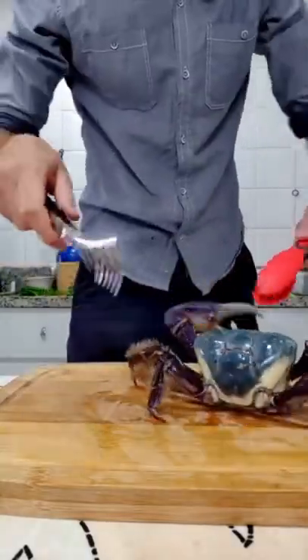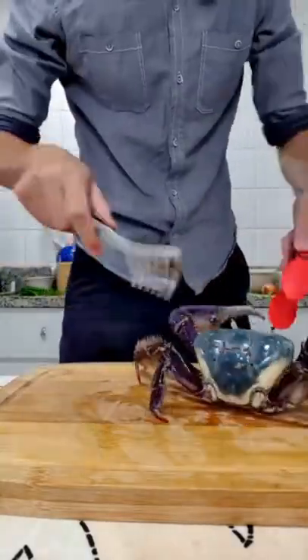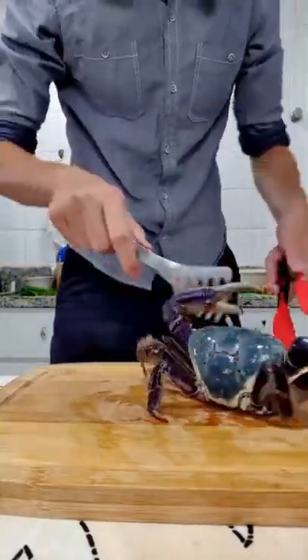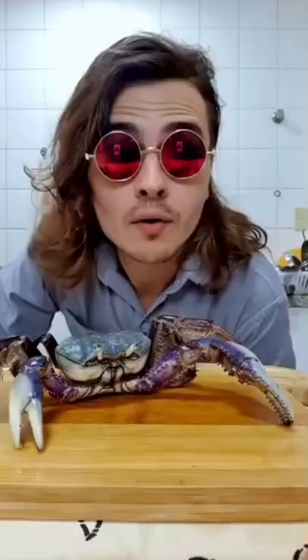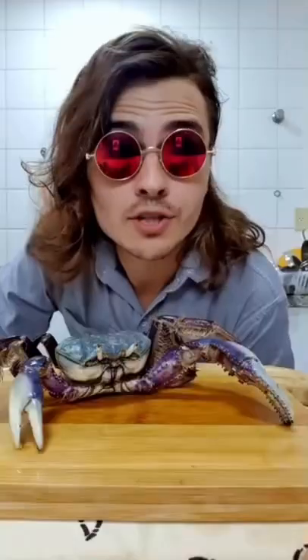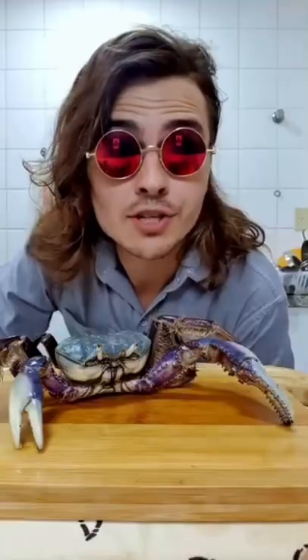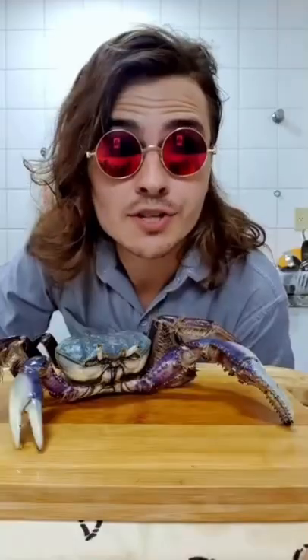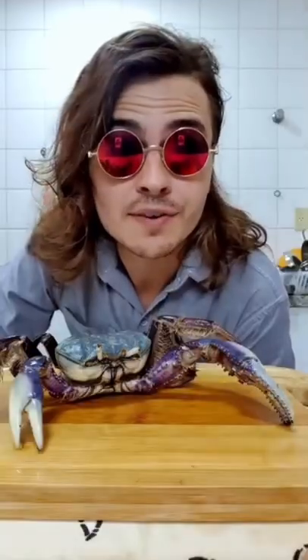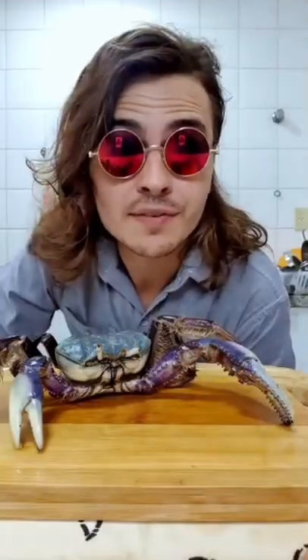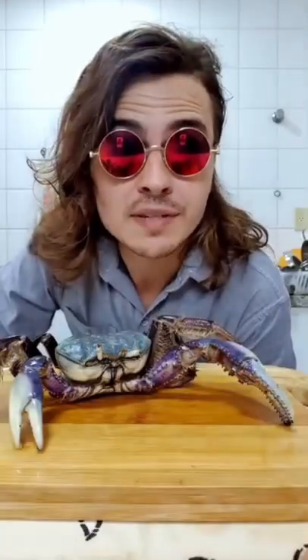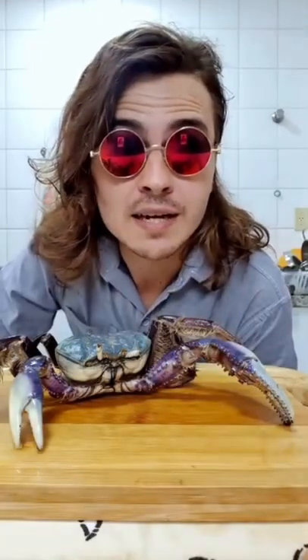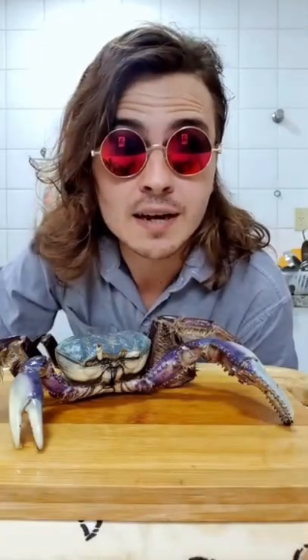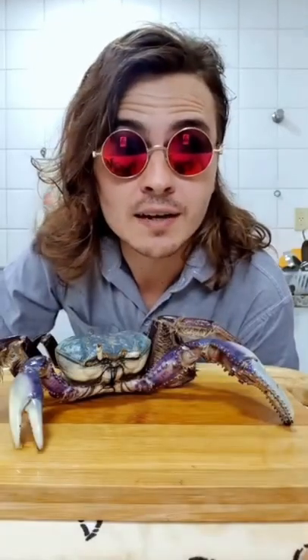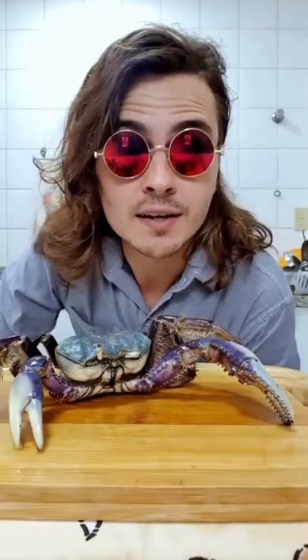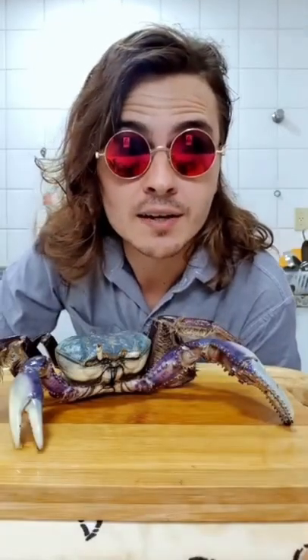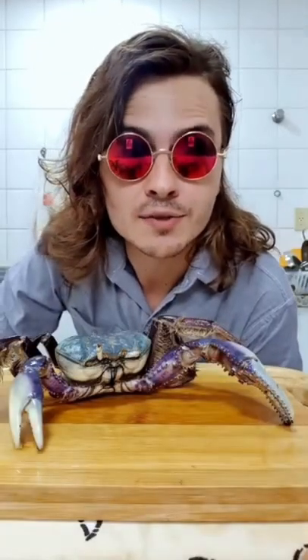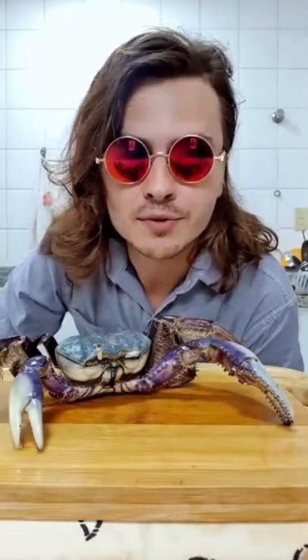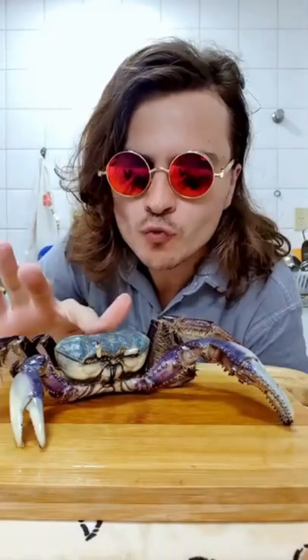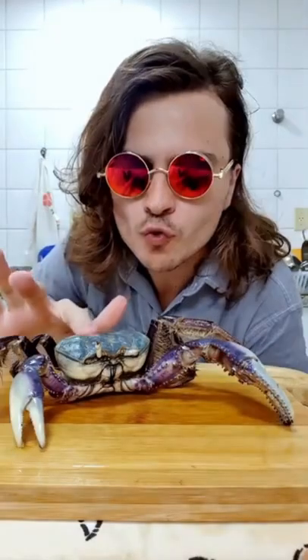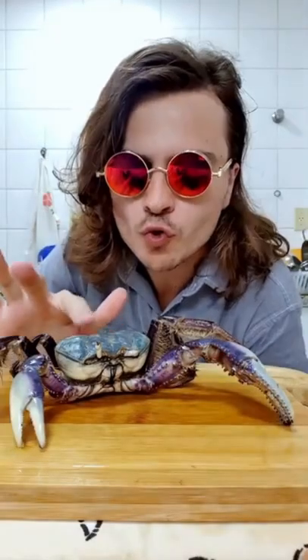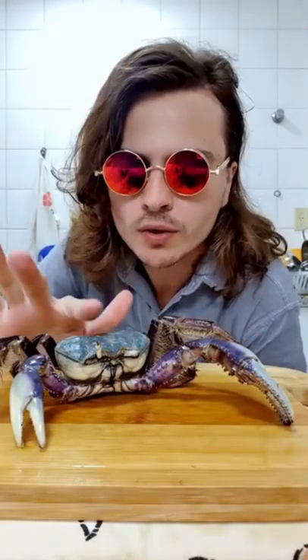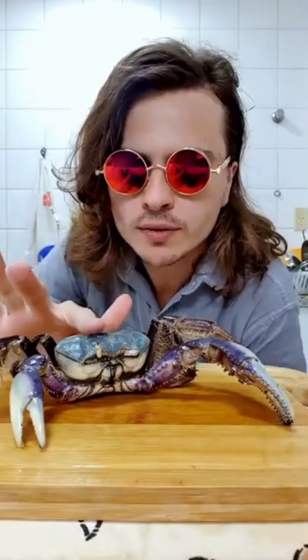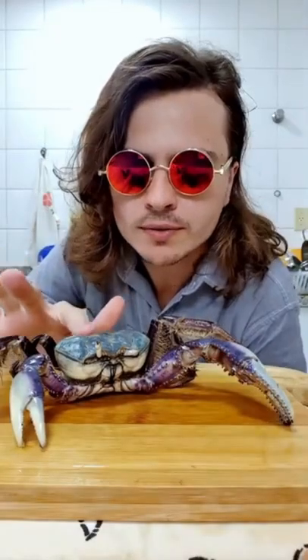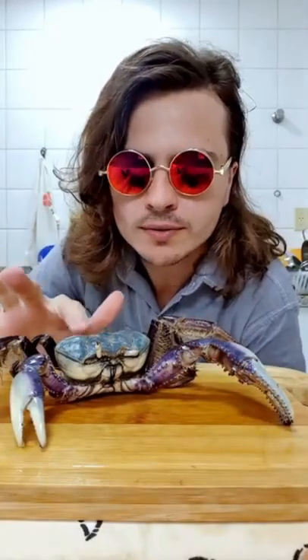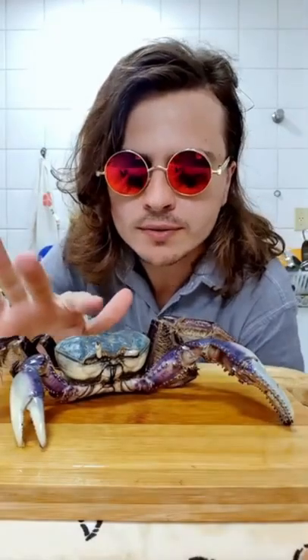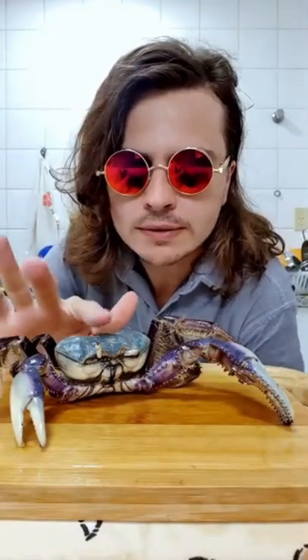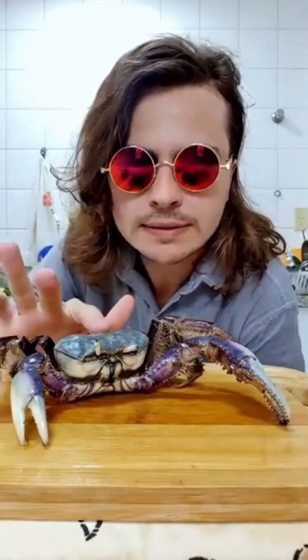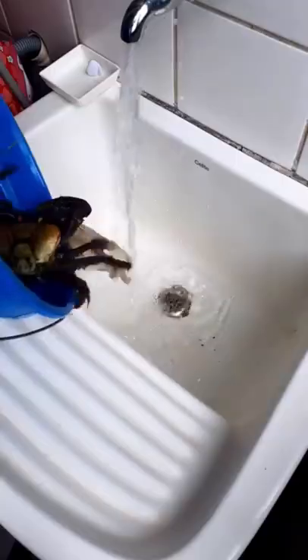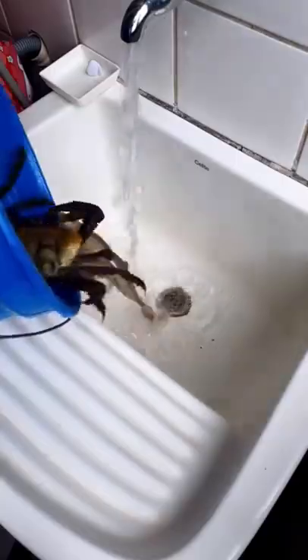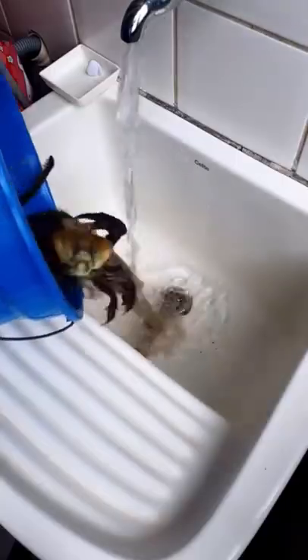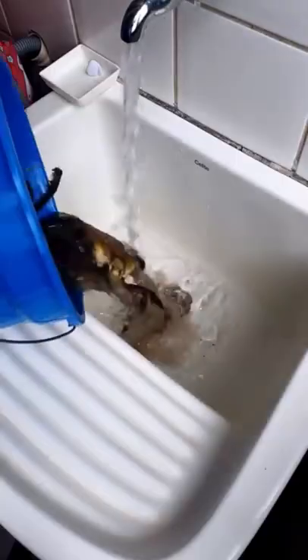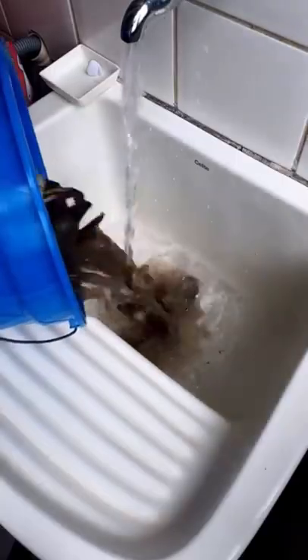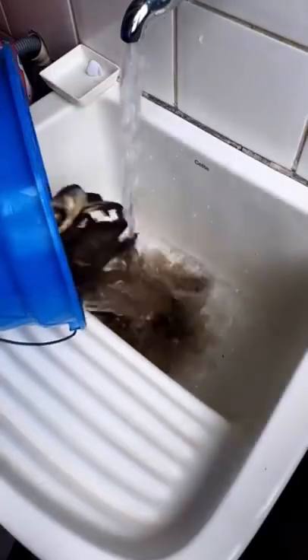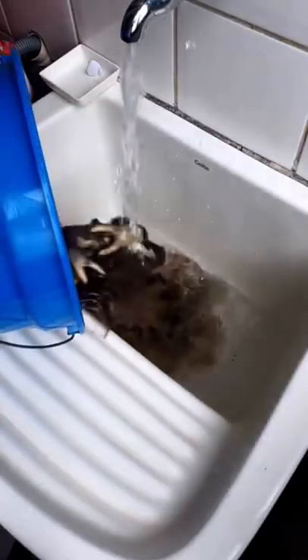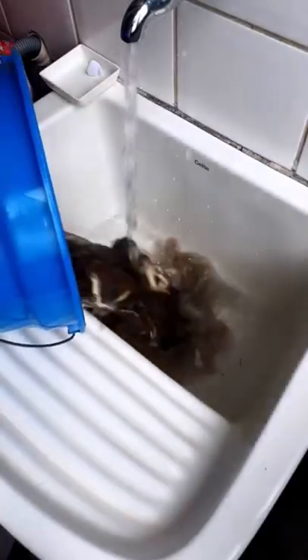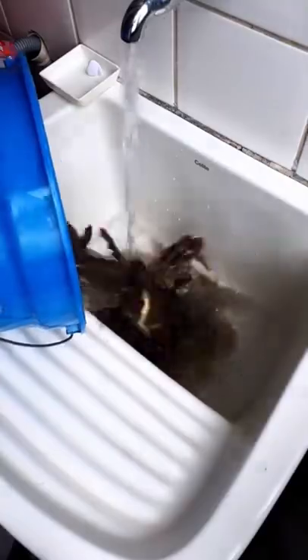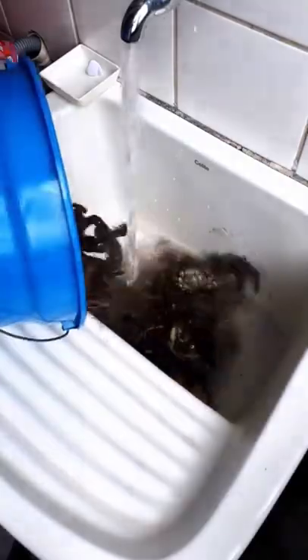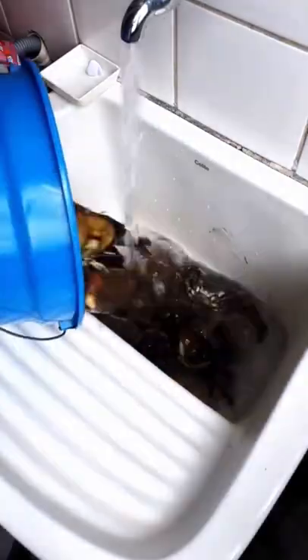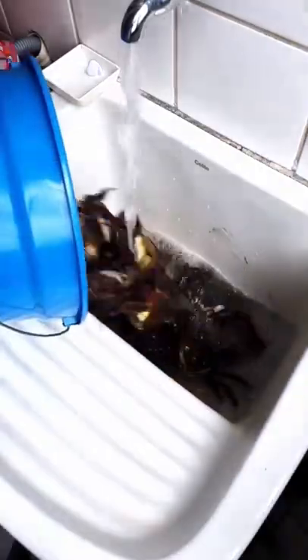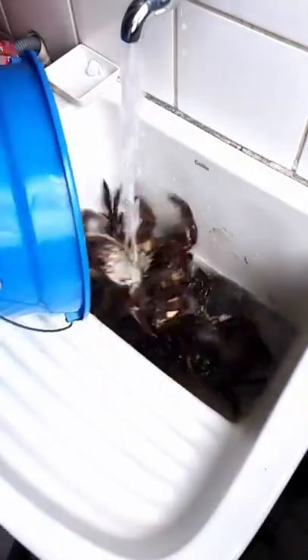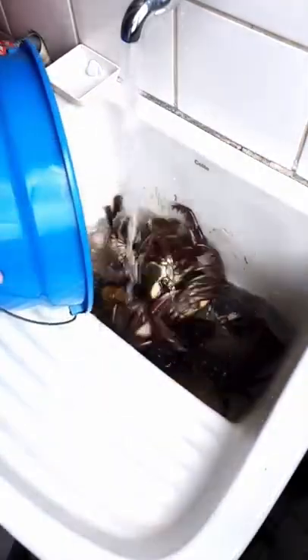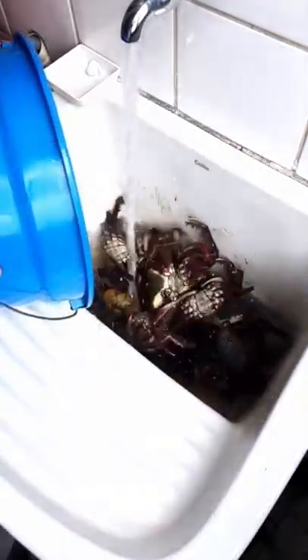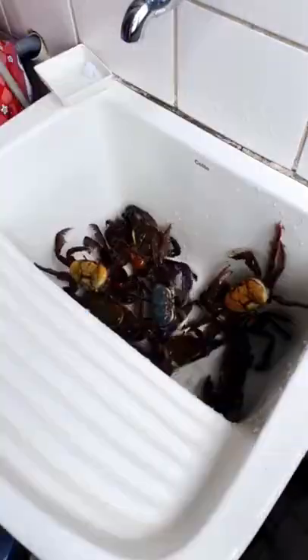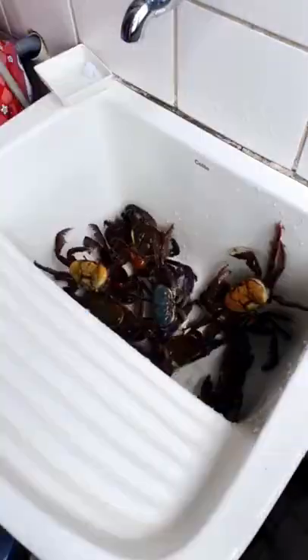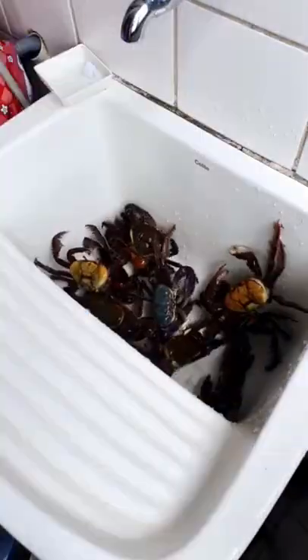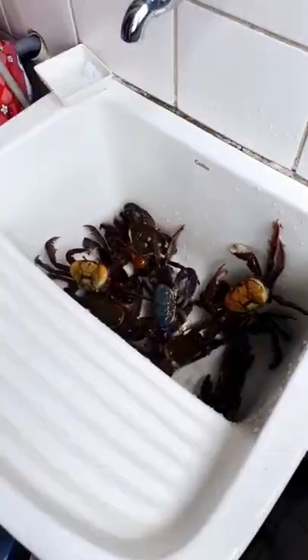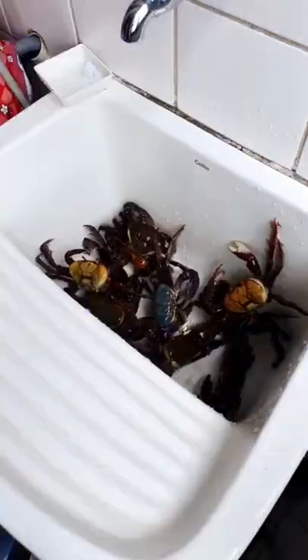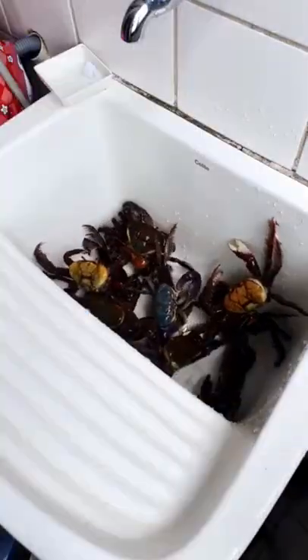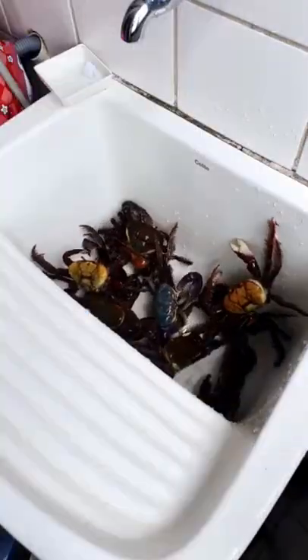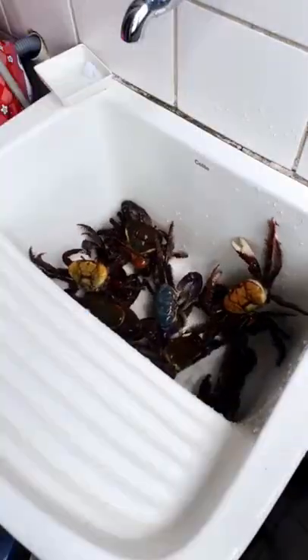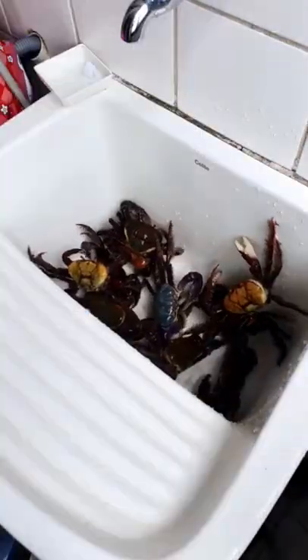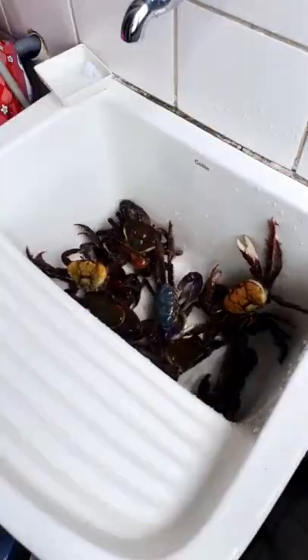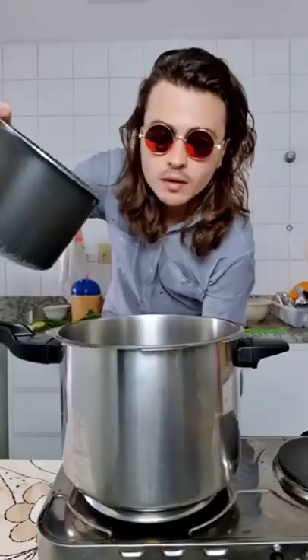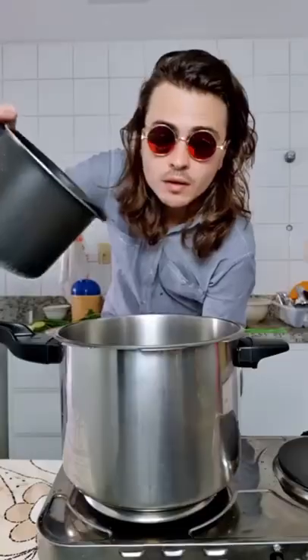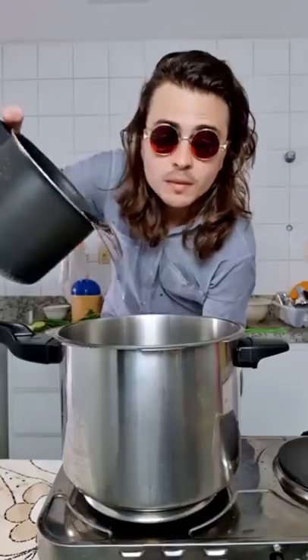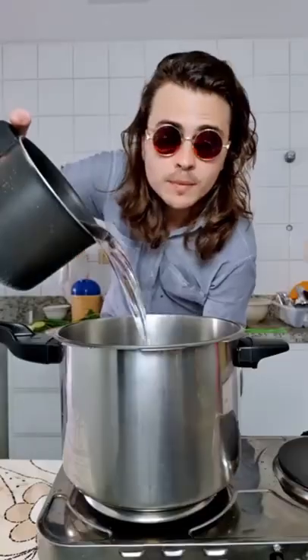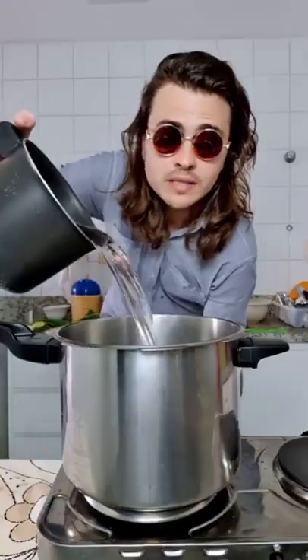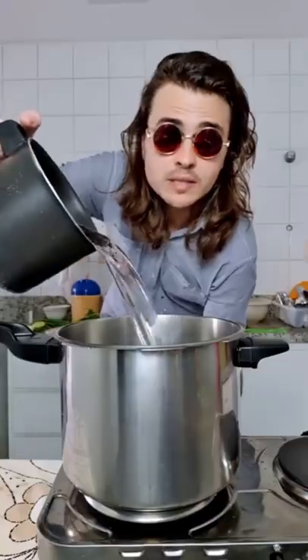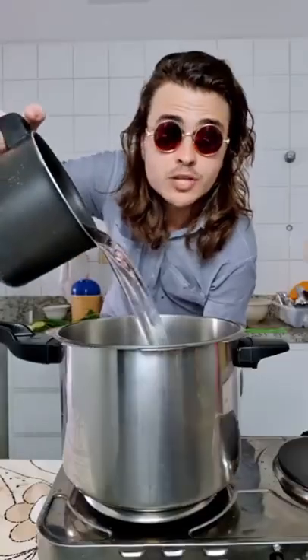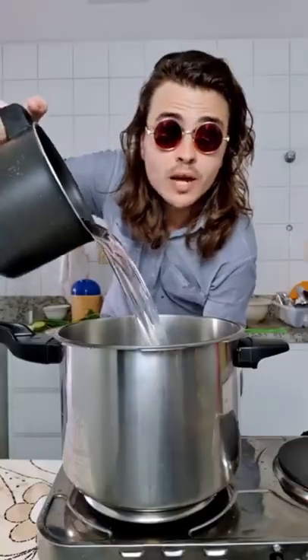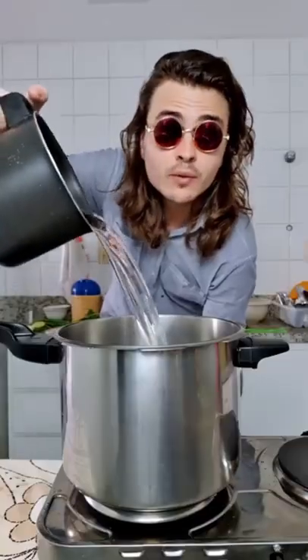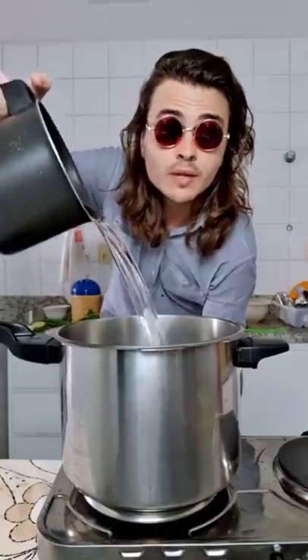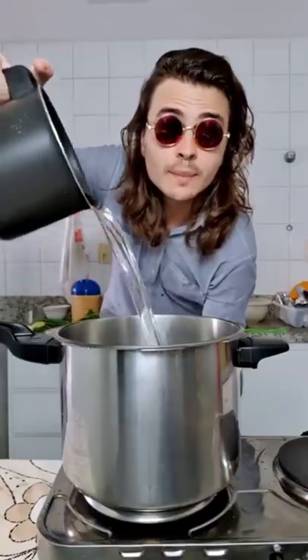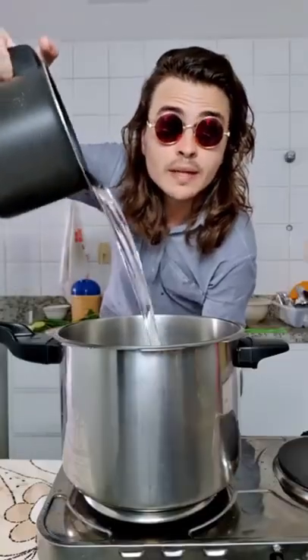Today we'll be cooking crab. It's important to wash them till your water gets clear. Lots of water in the pan.